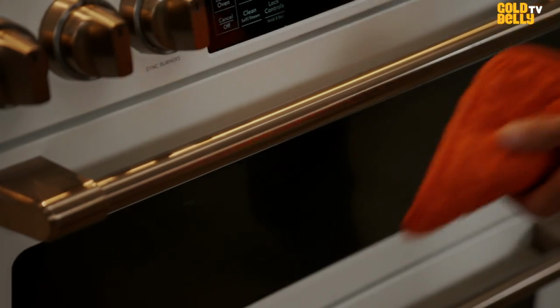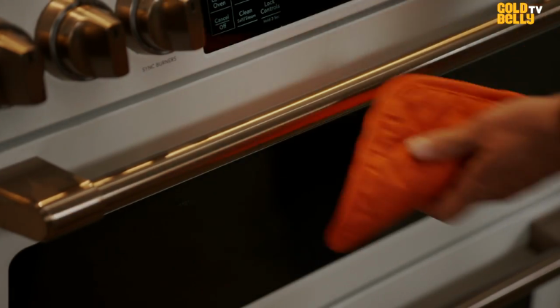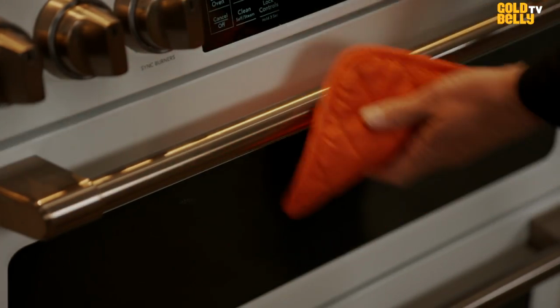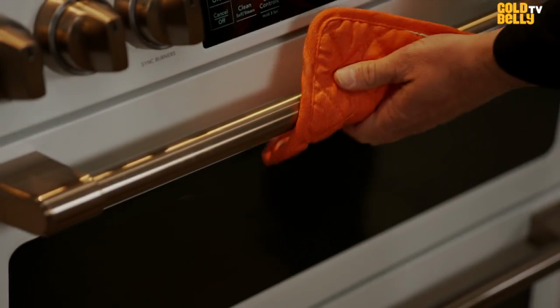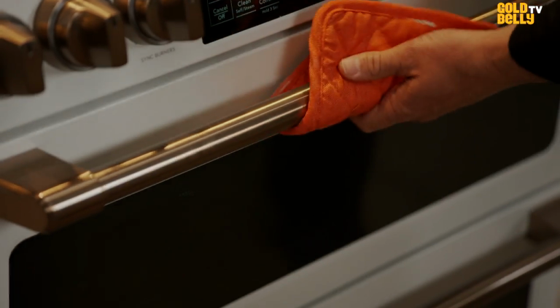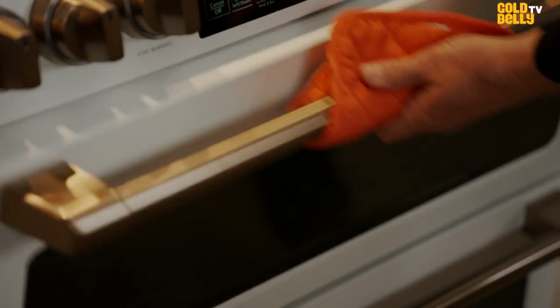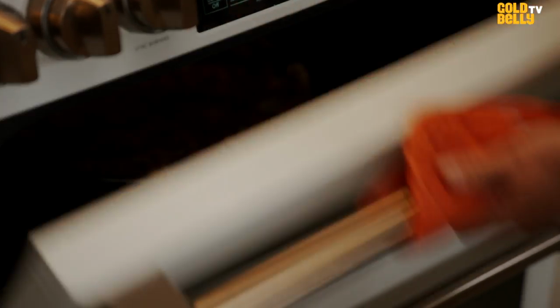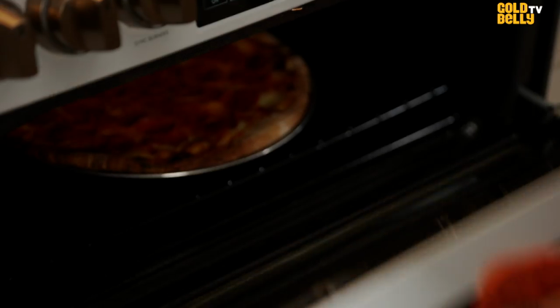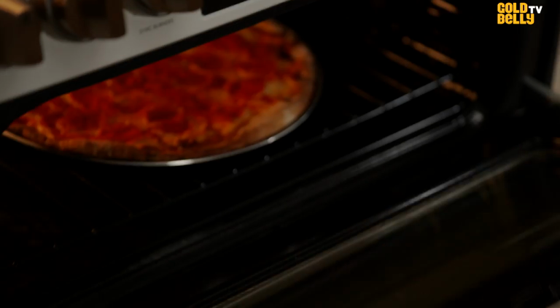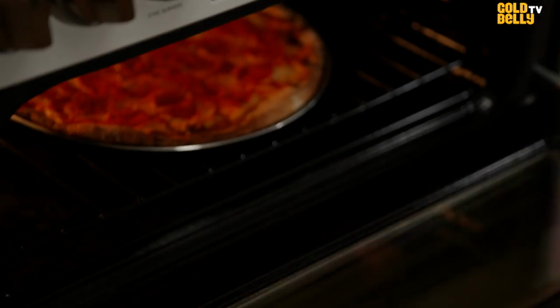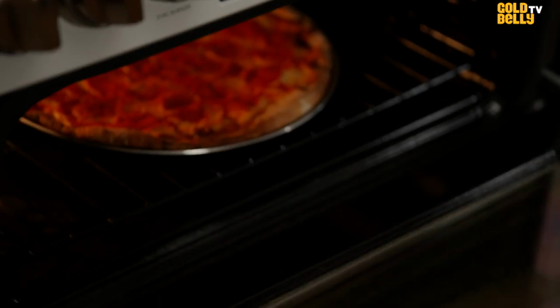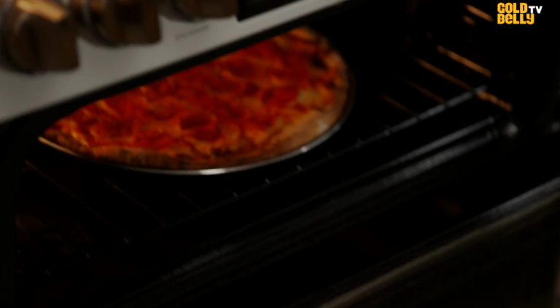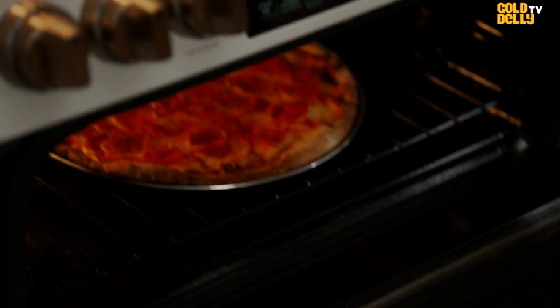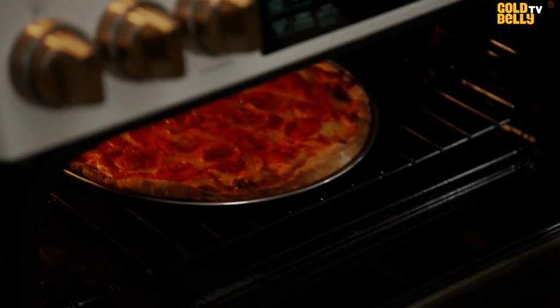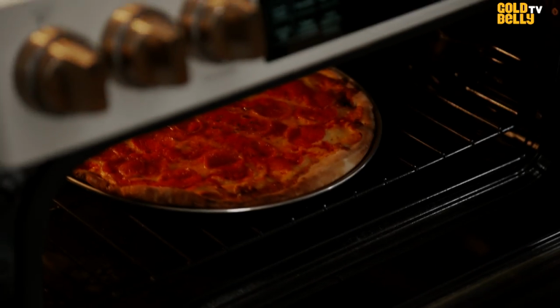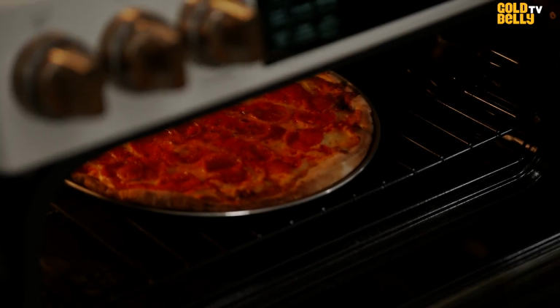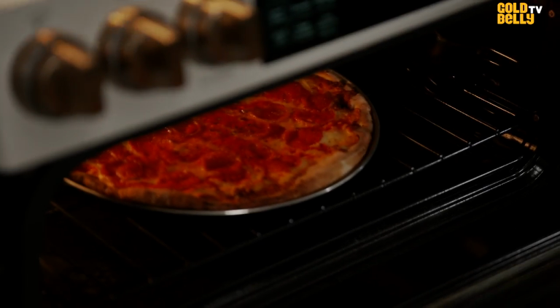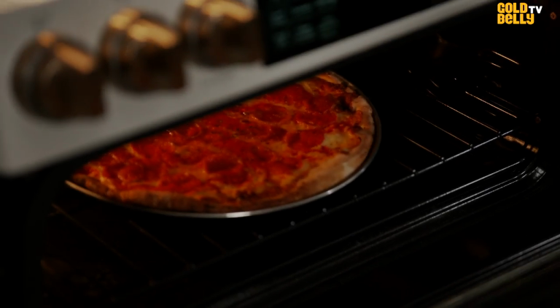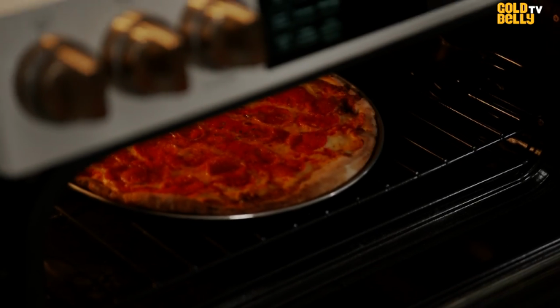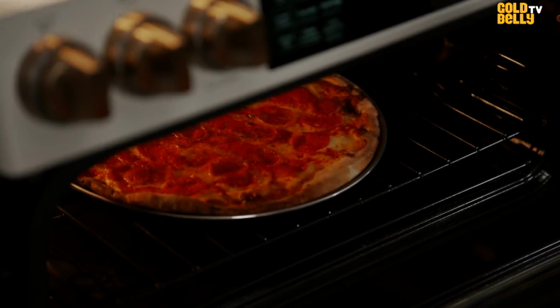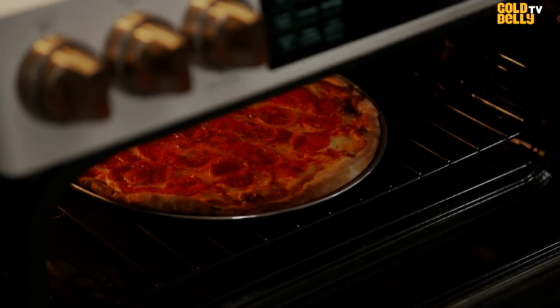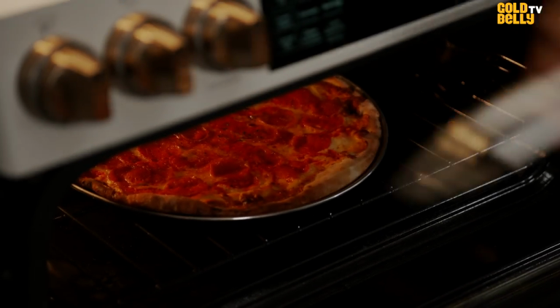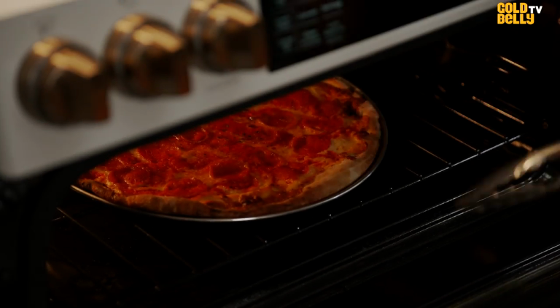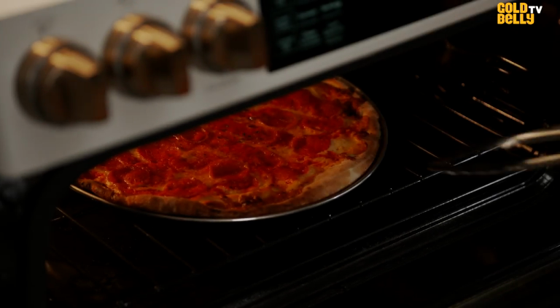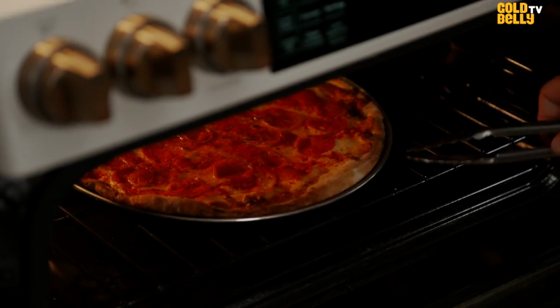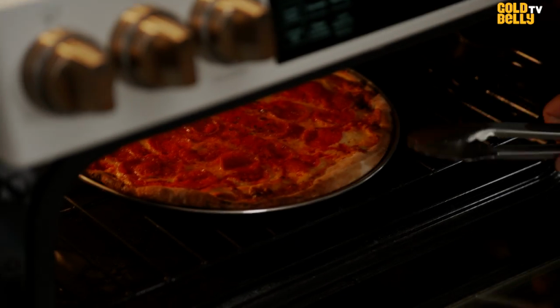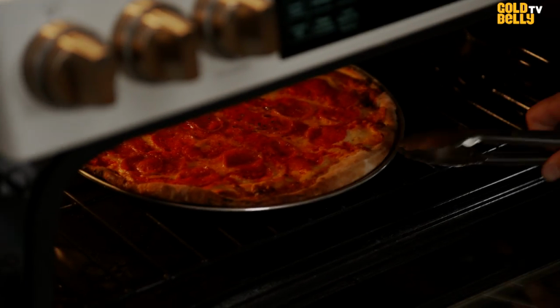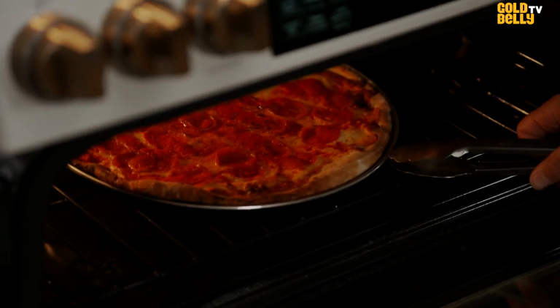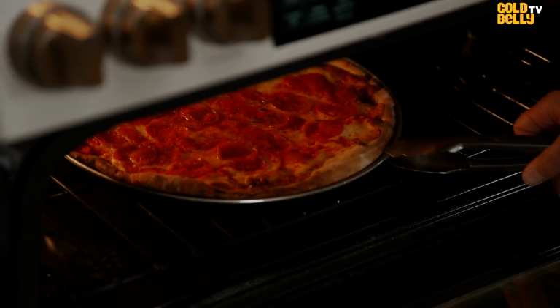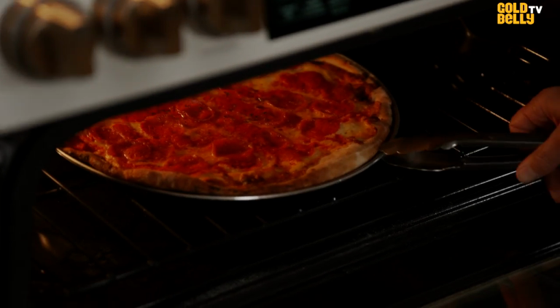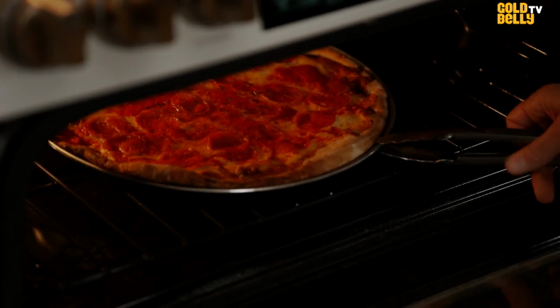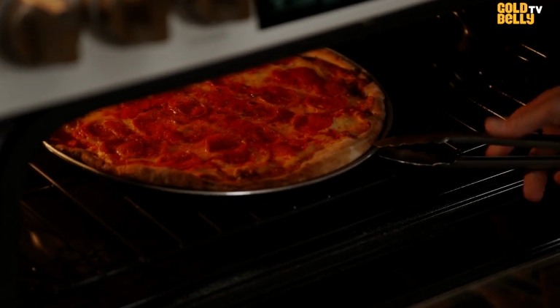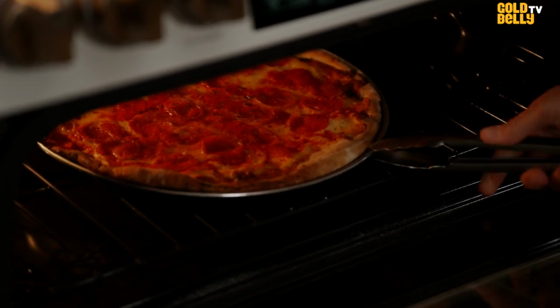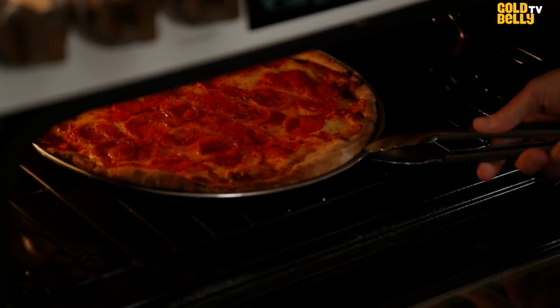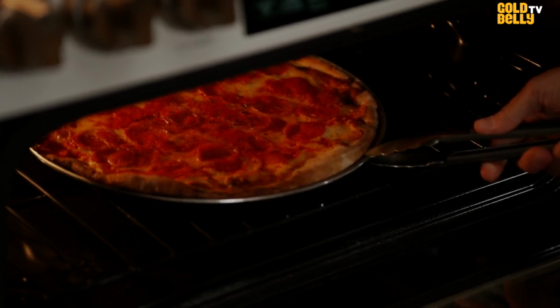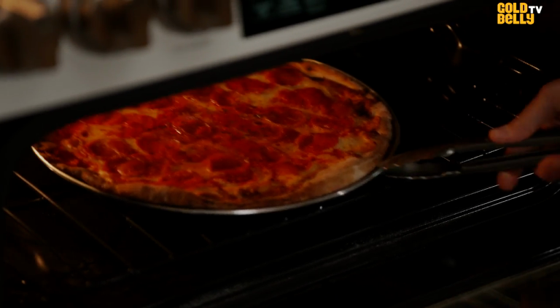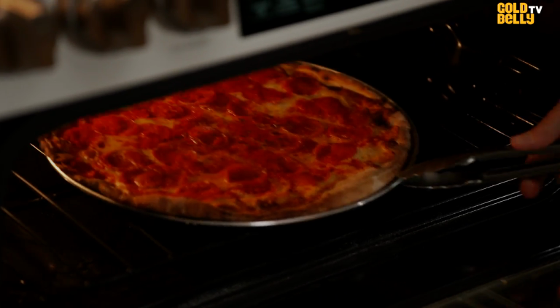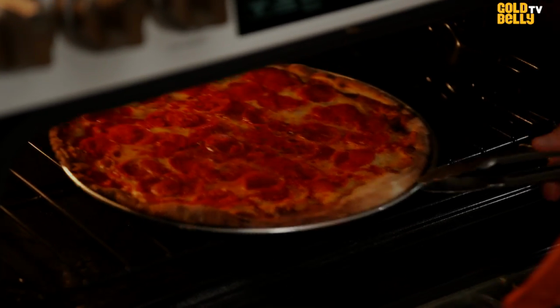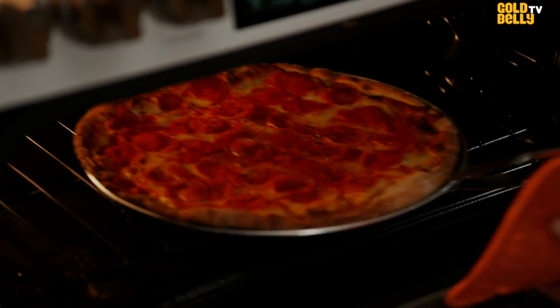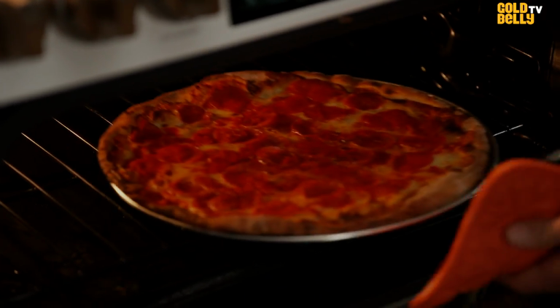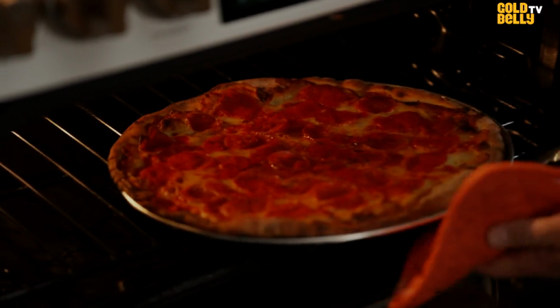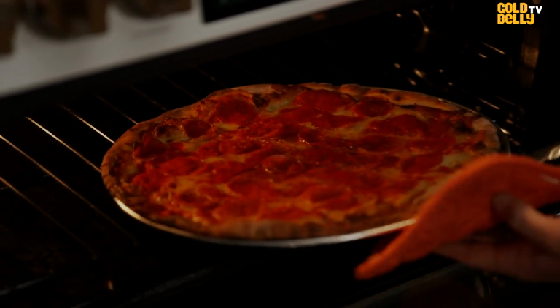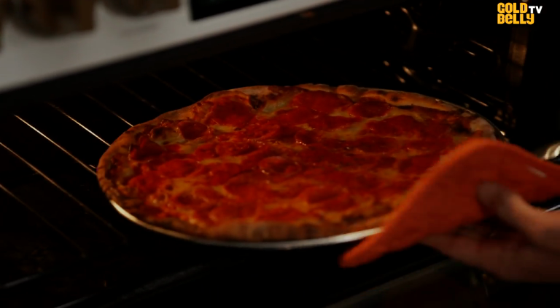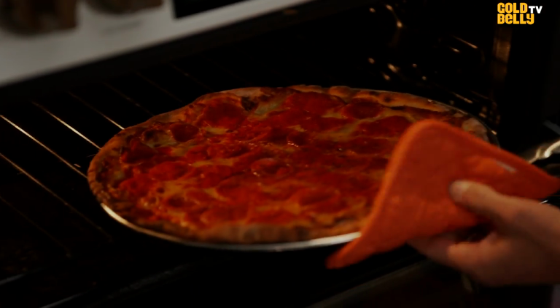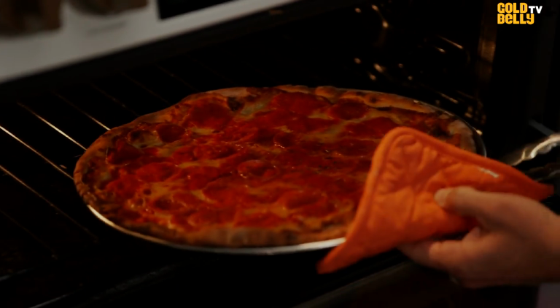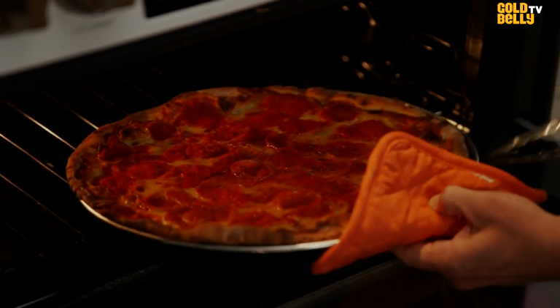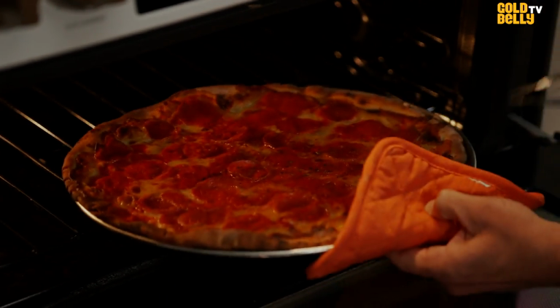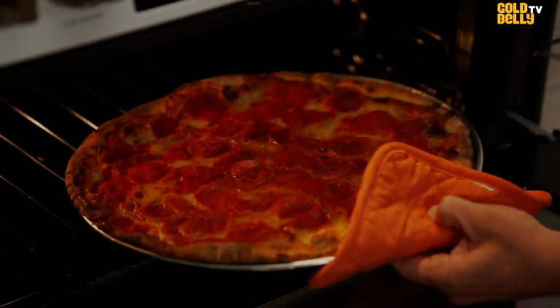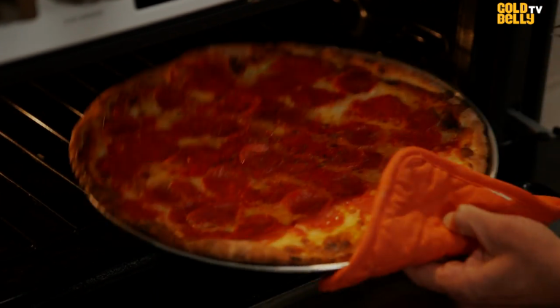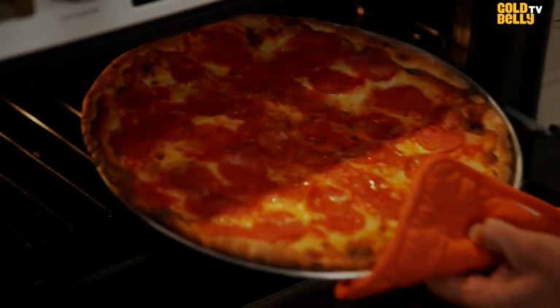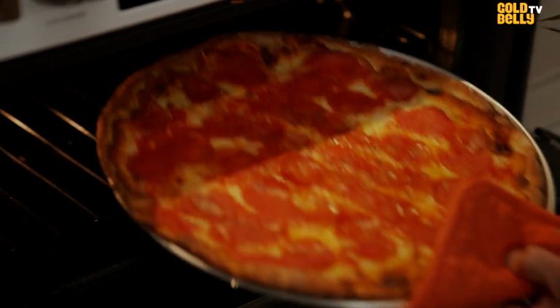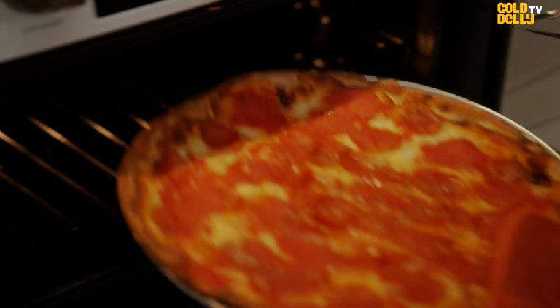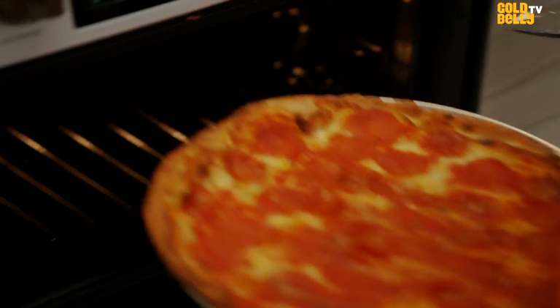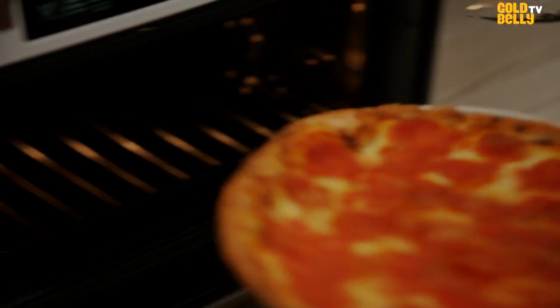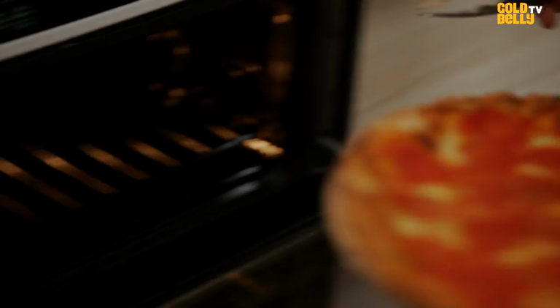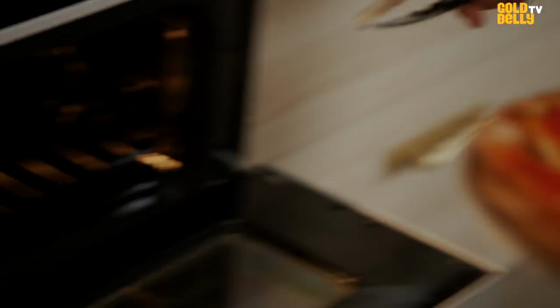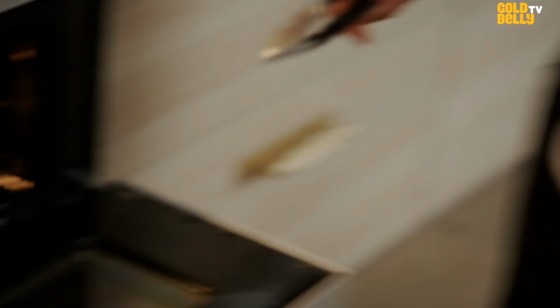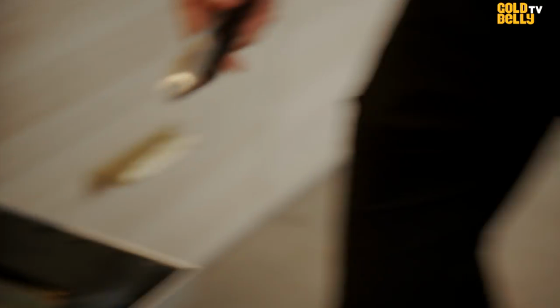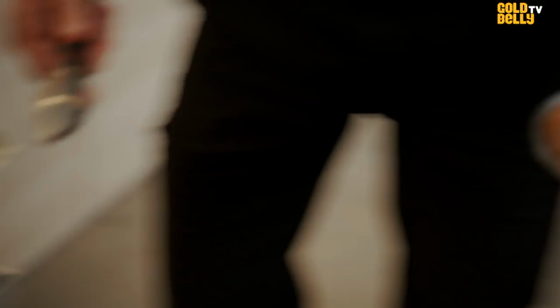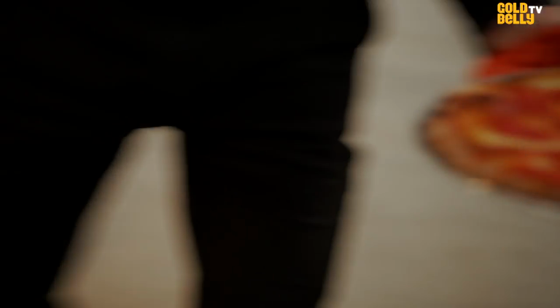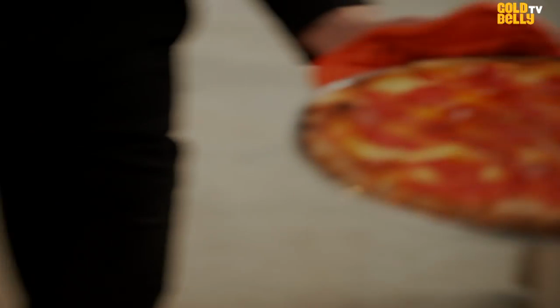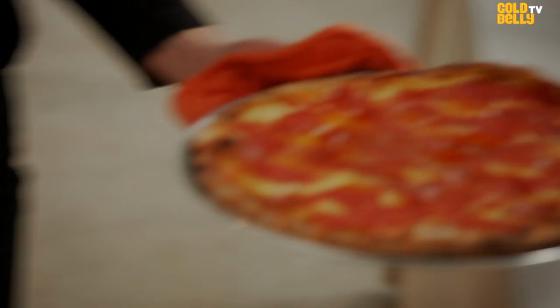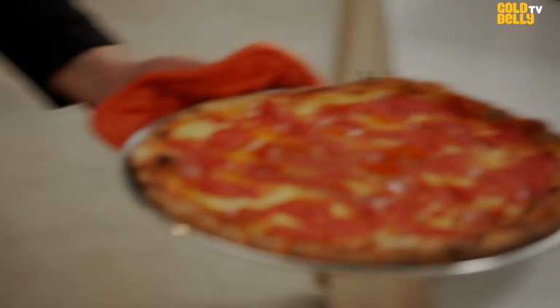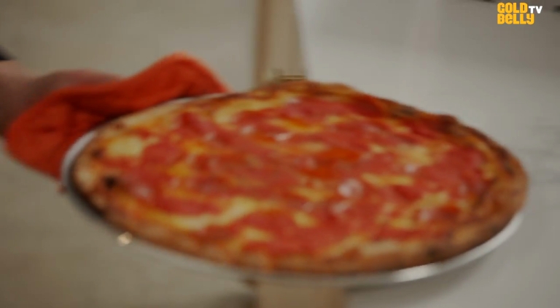Oh, look at this. Looks good. The cheese is bubbling, the crust is charred, pepperoni looks good, cheese is perfect. This is really delicious.